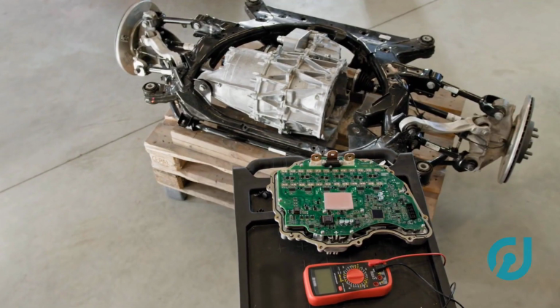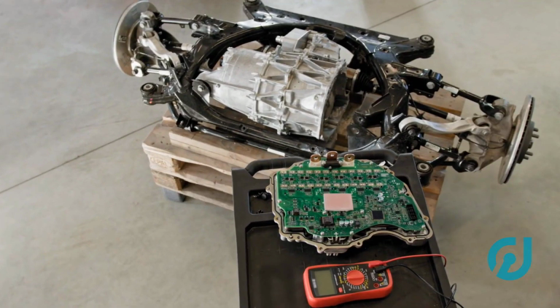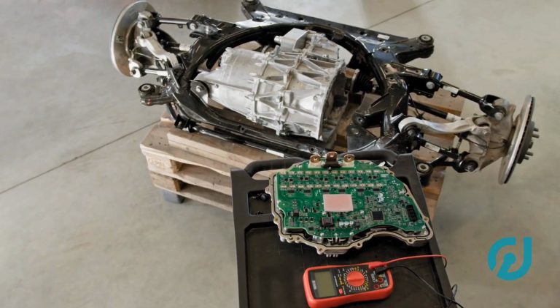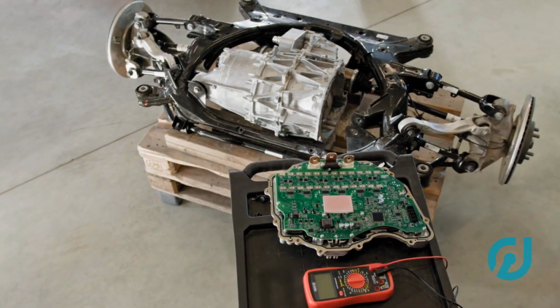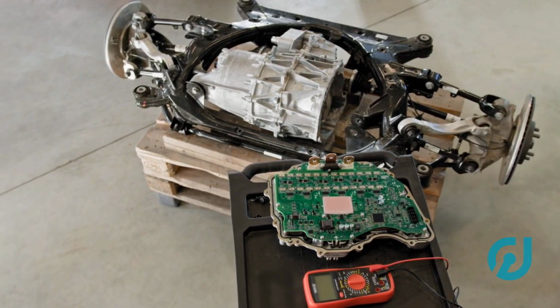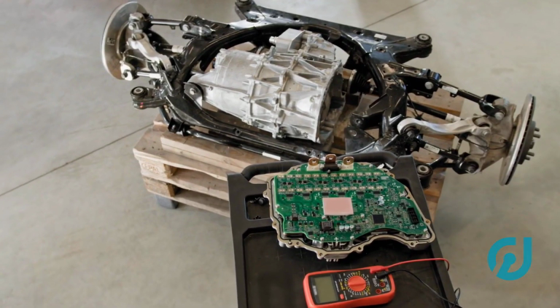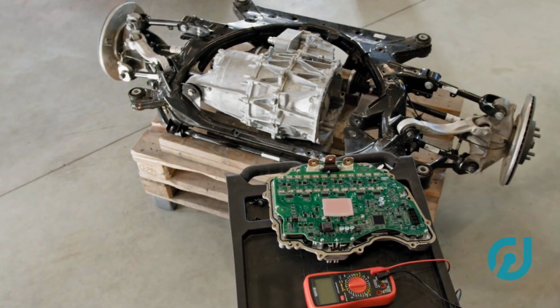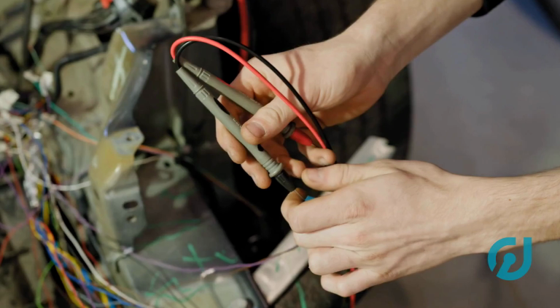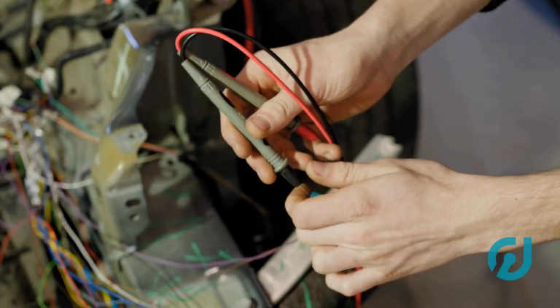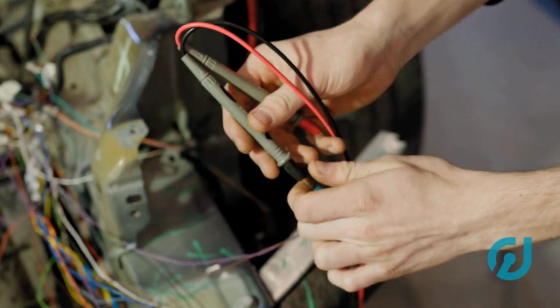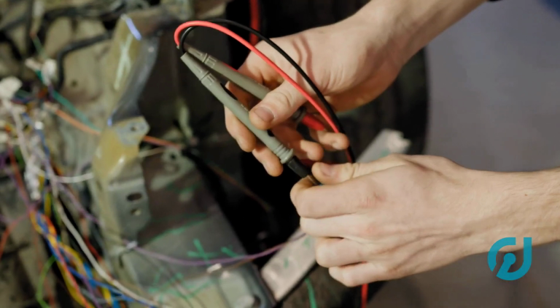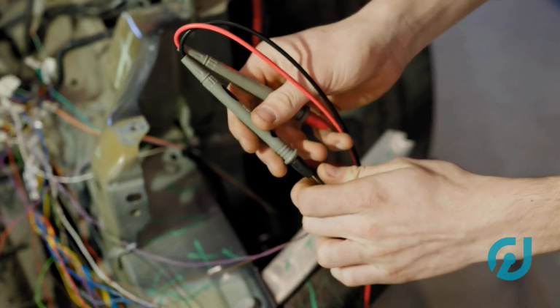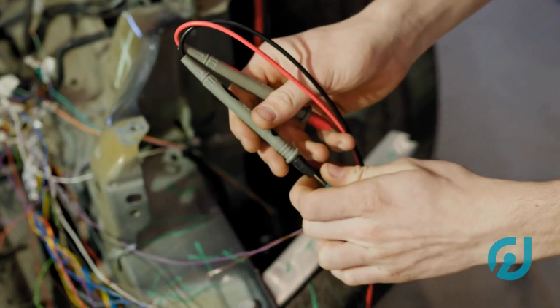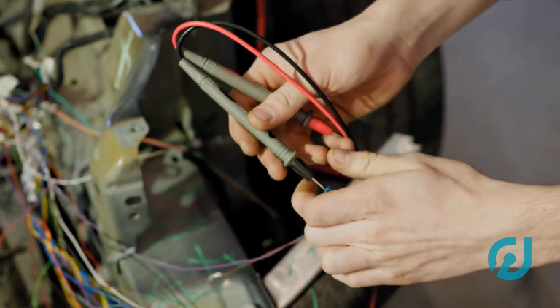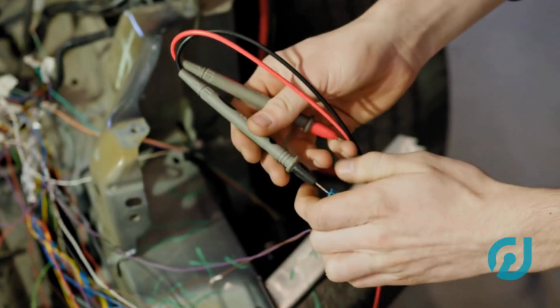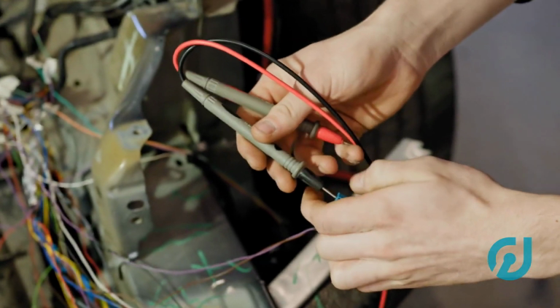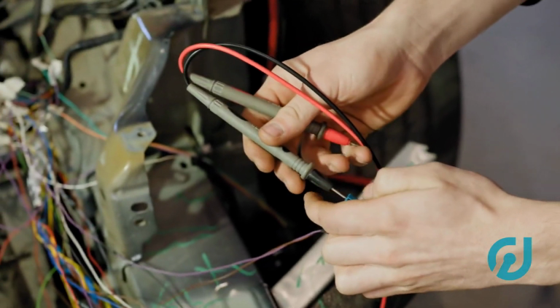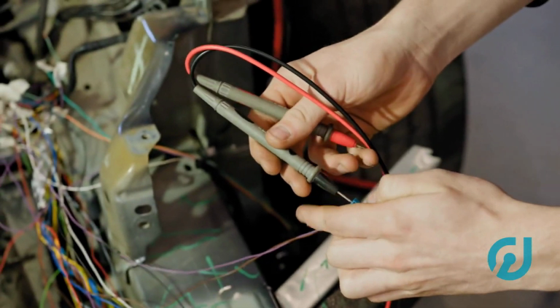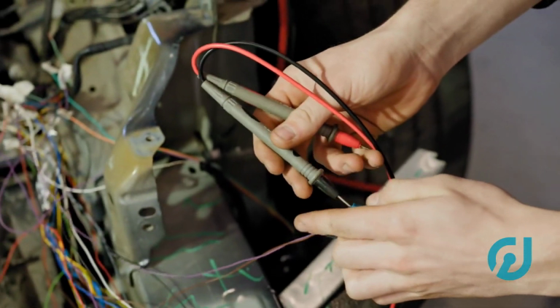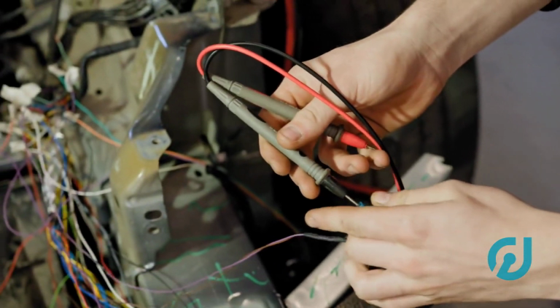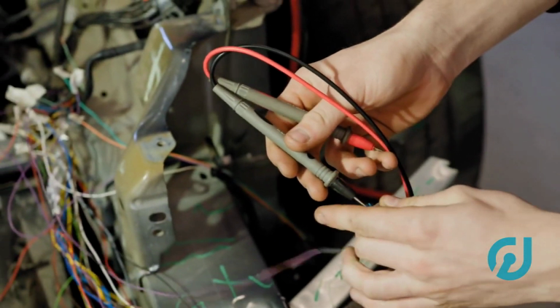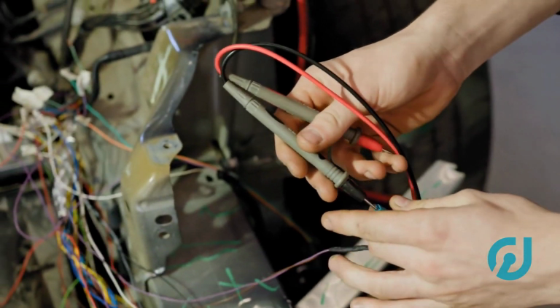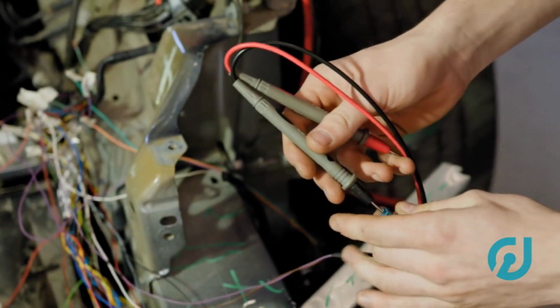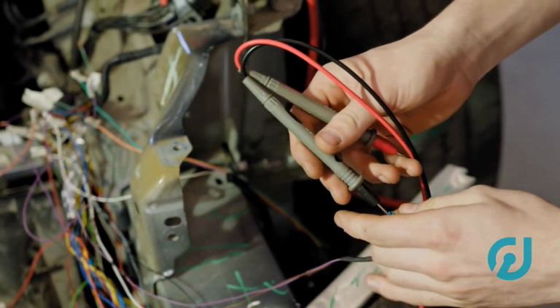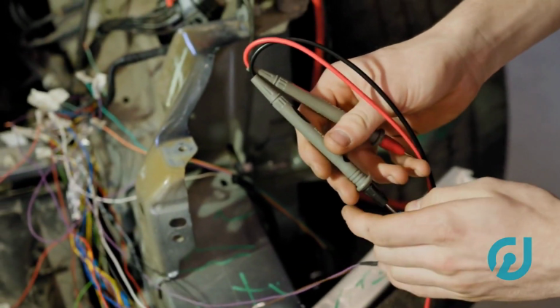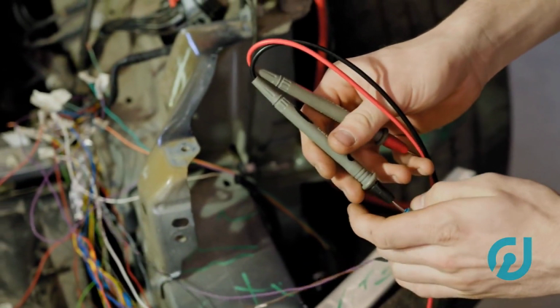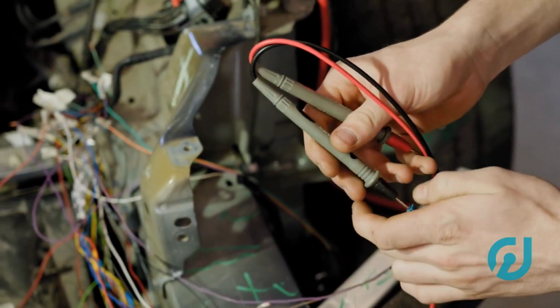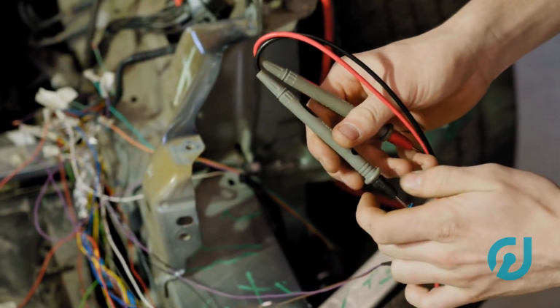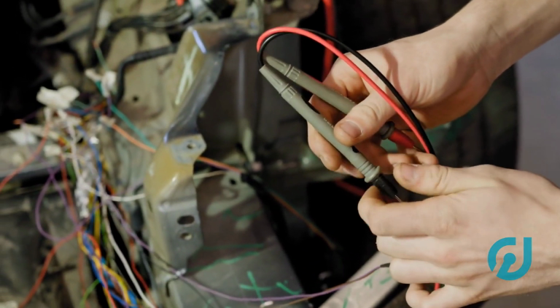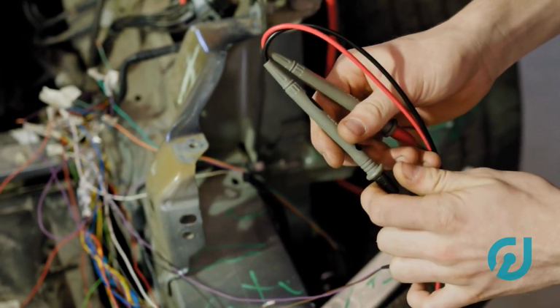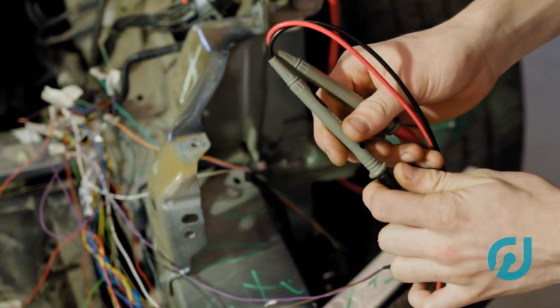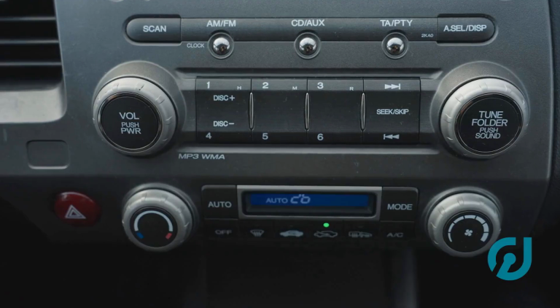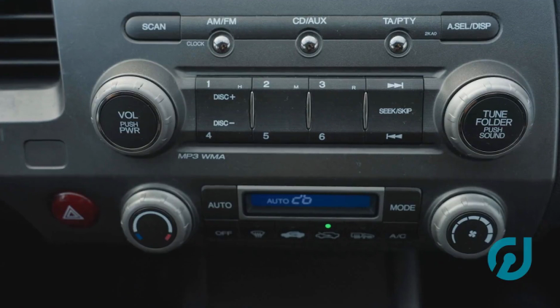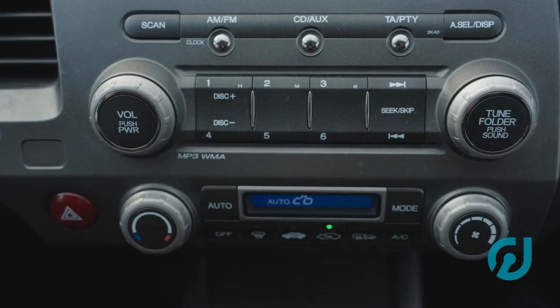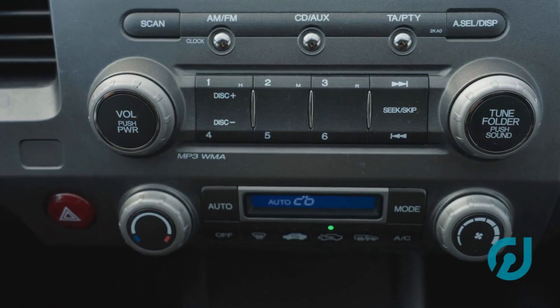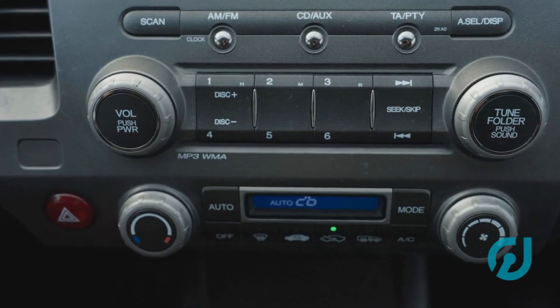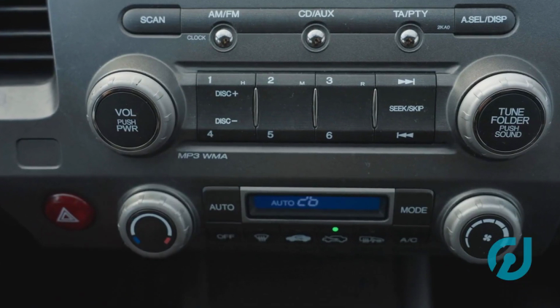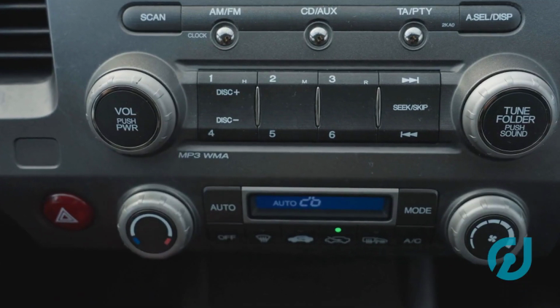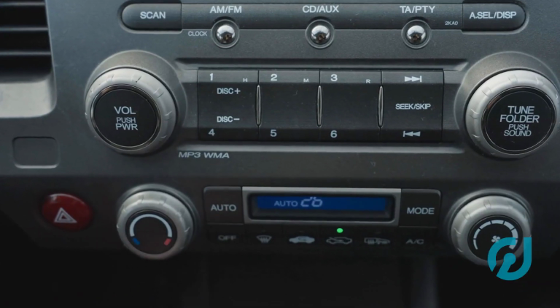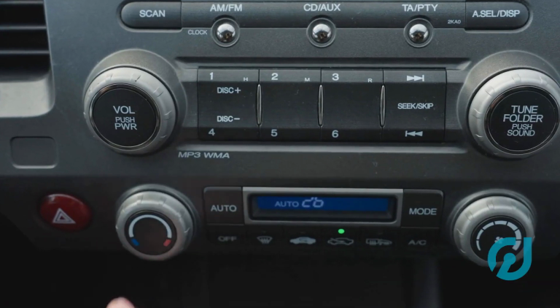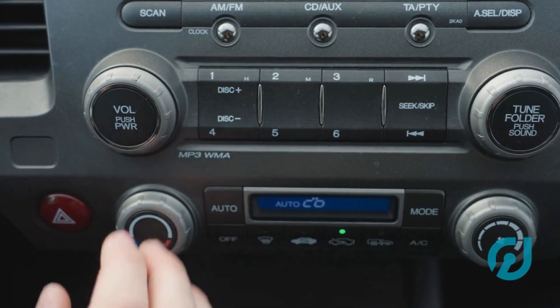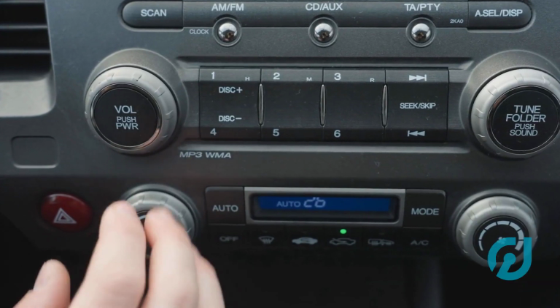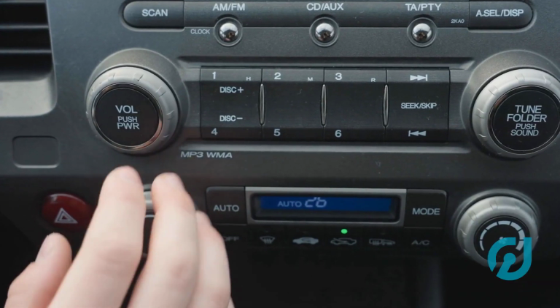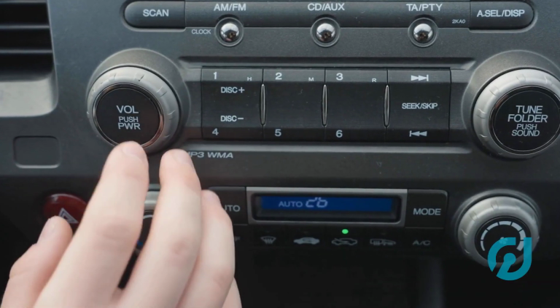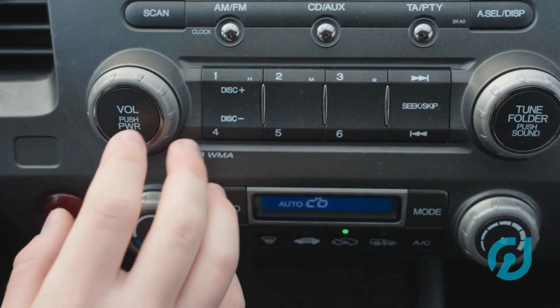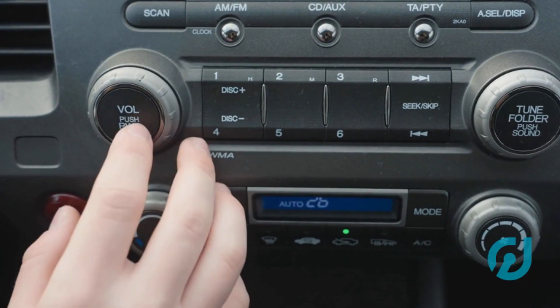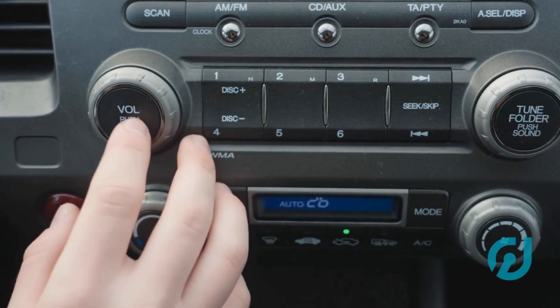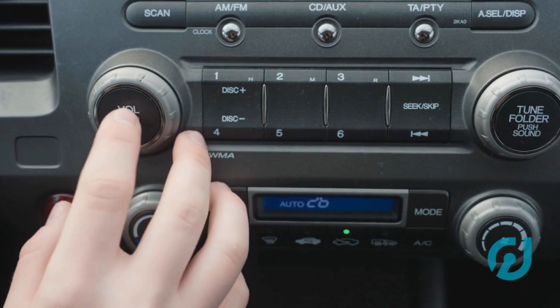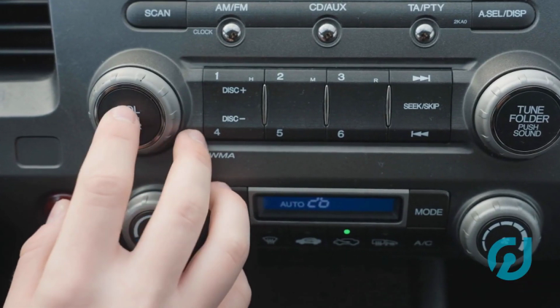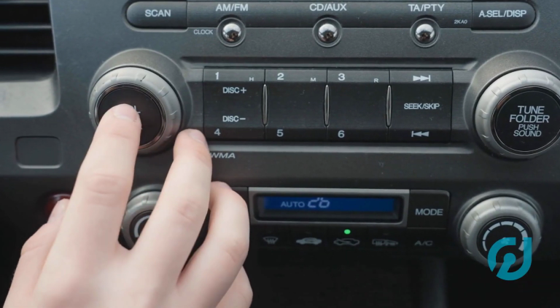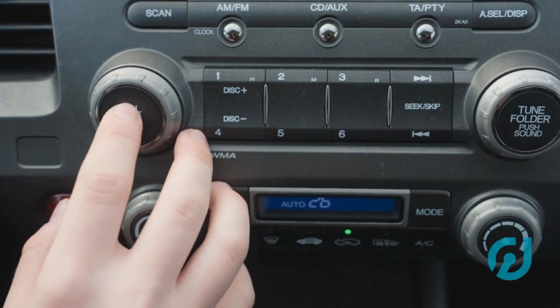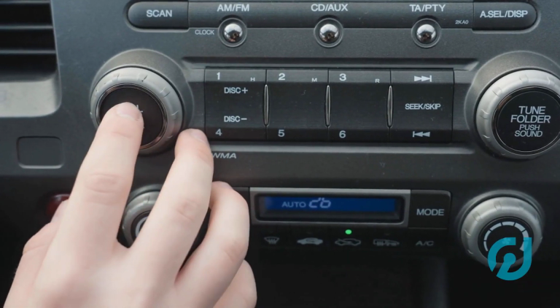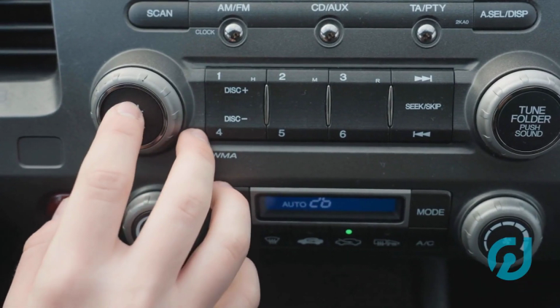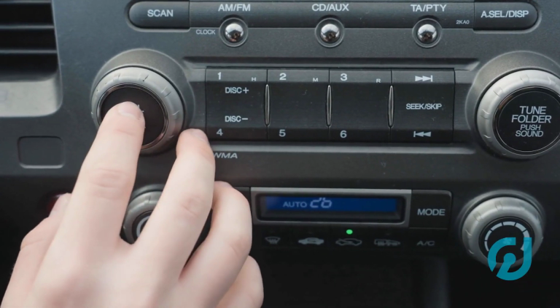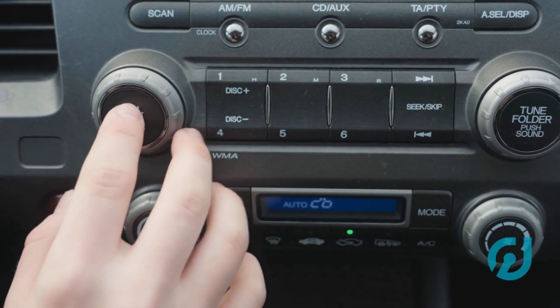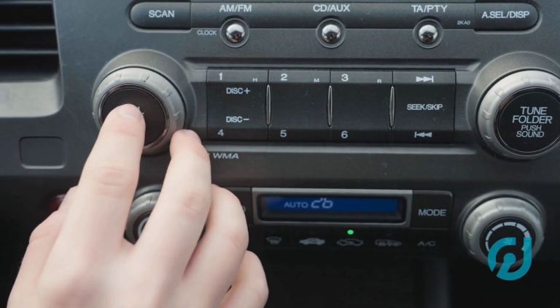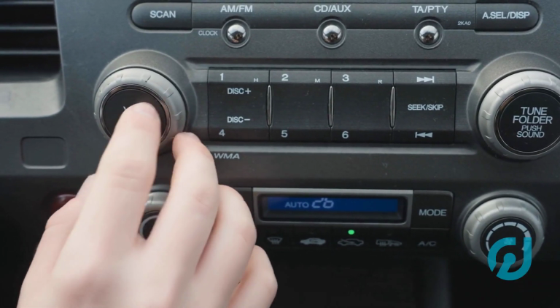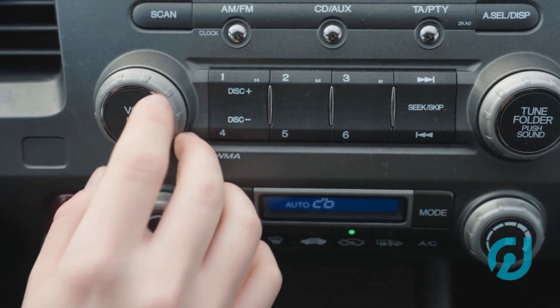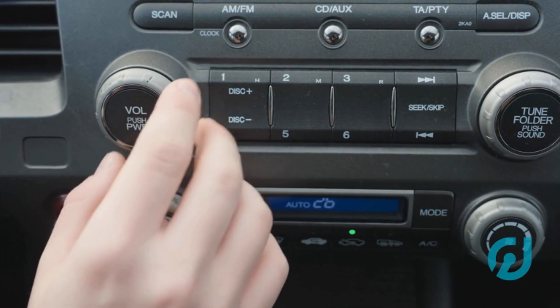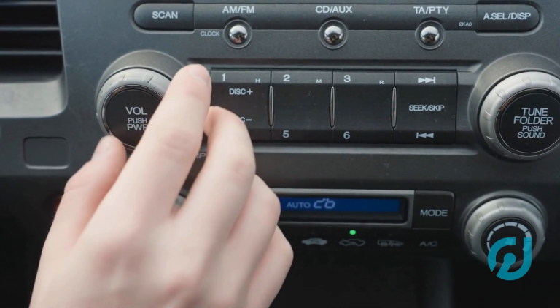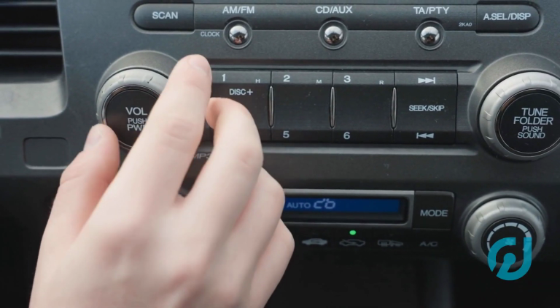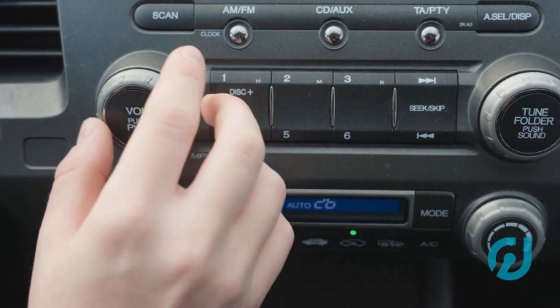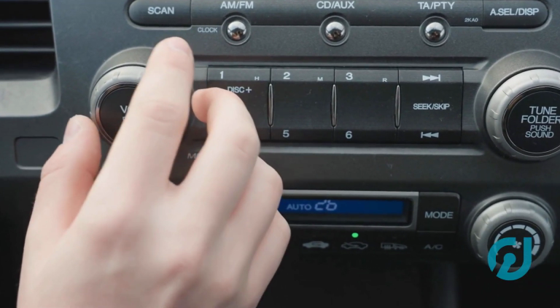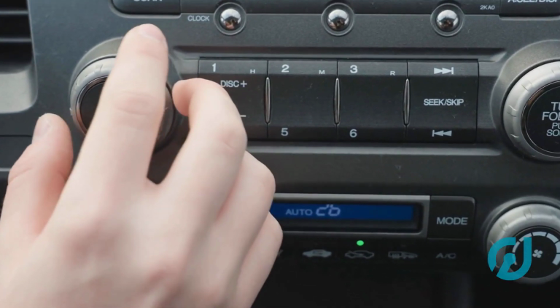I'm Tom from CarJustify. I've seen this plenty — folks swap in a used ECU to save money, only to hit a wall with the security system.